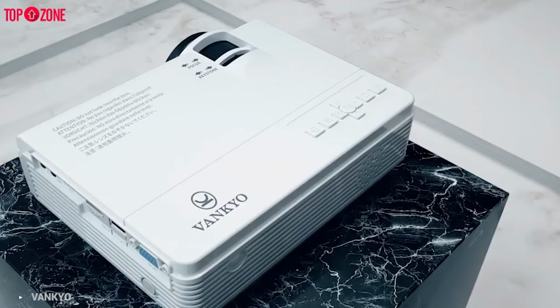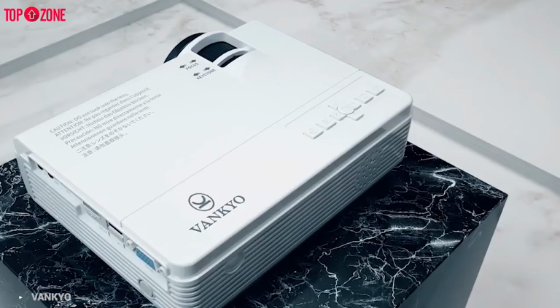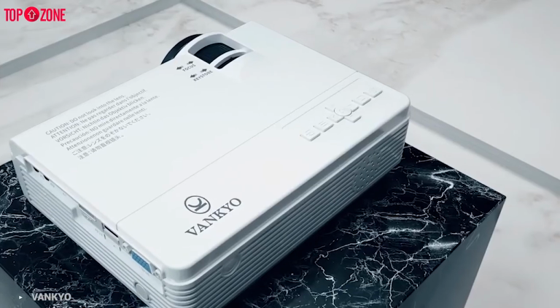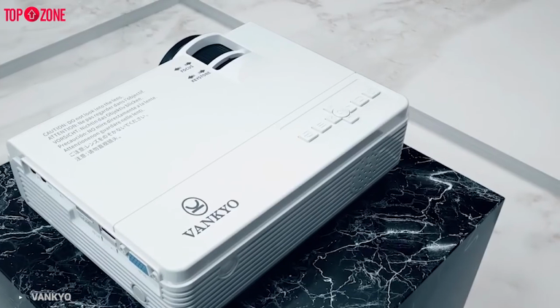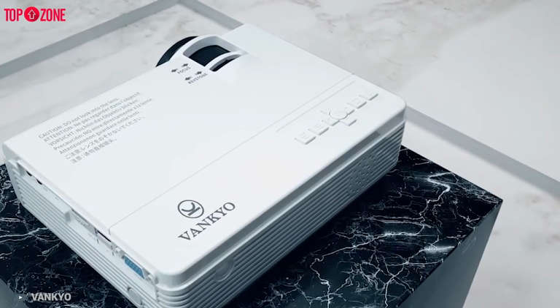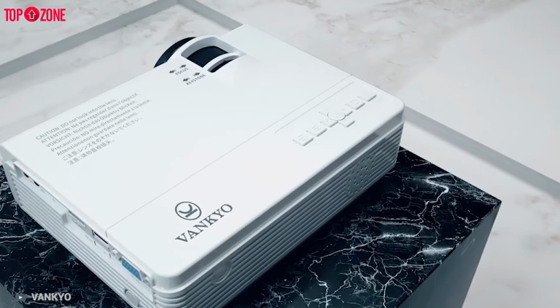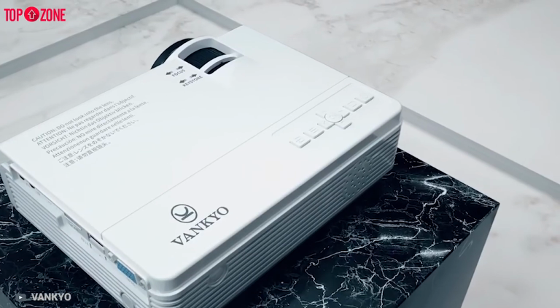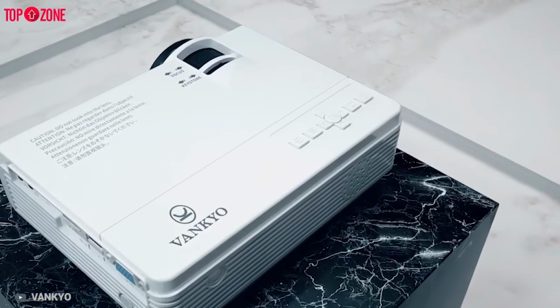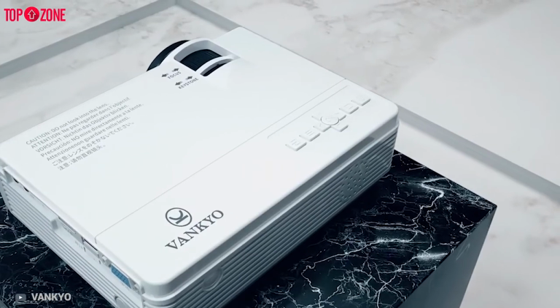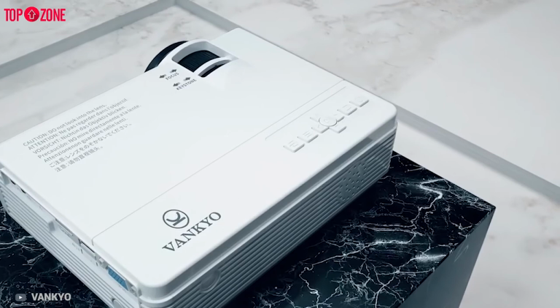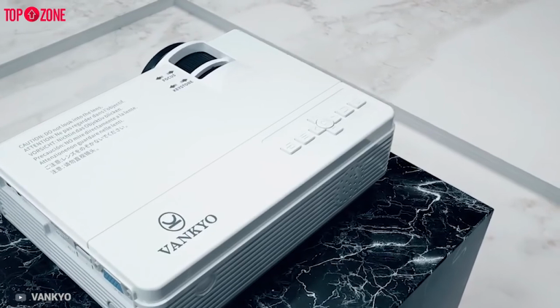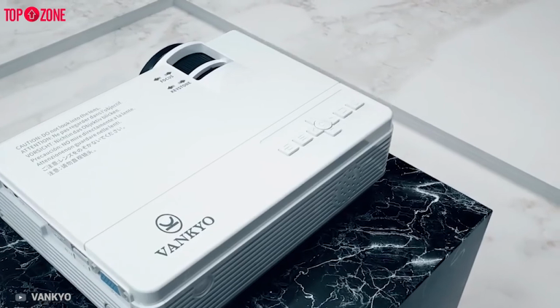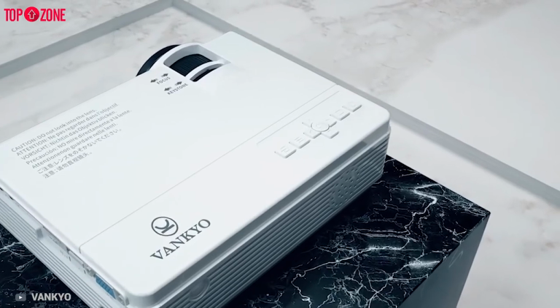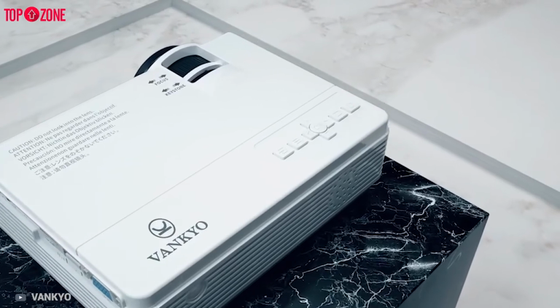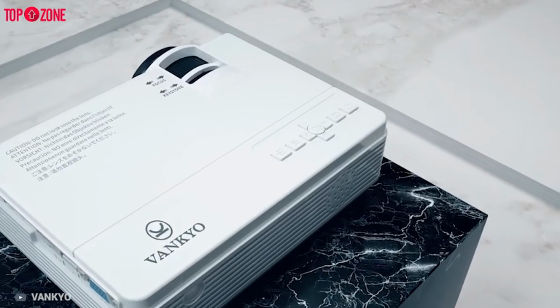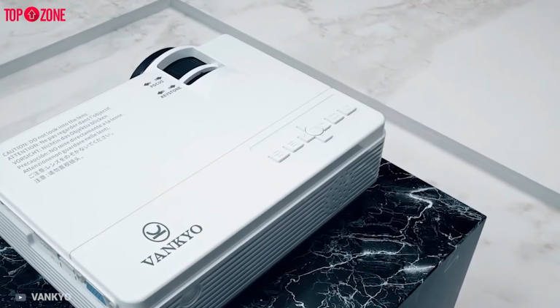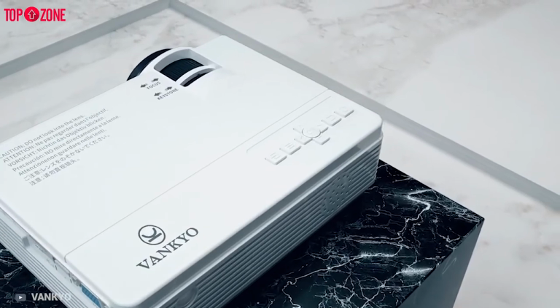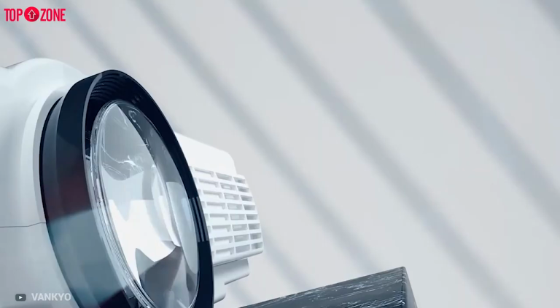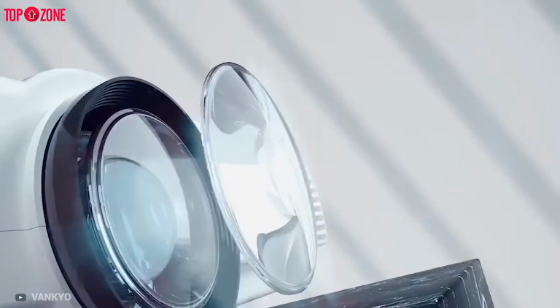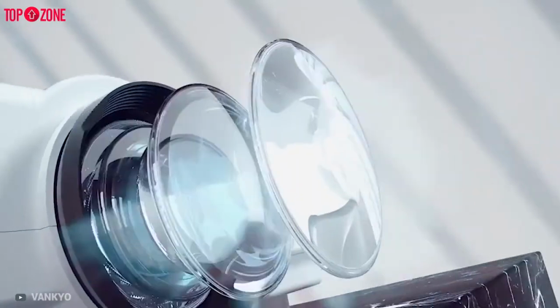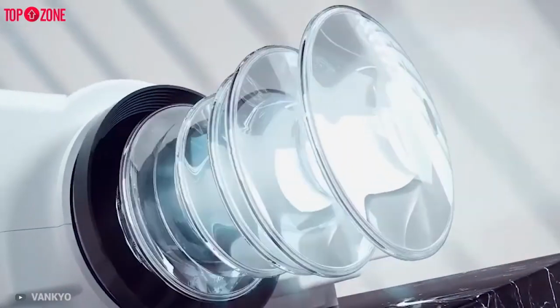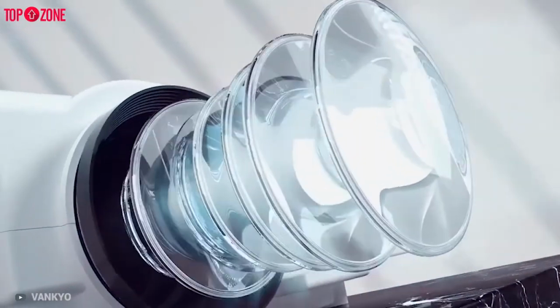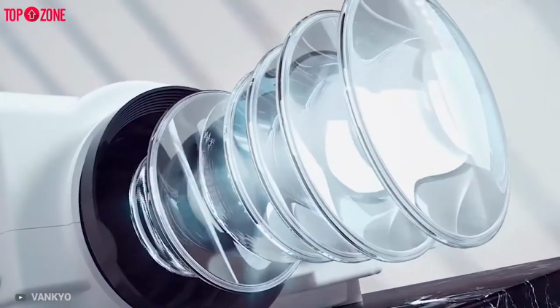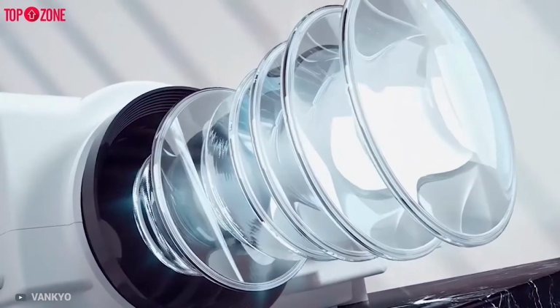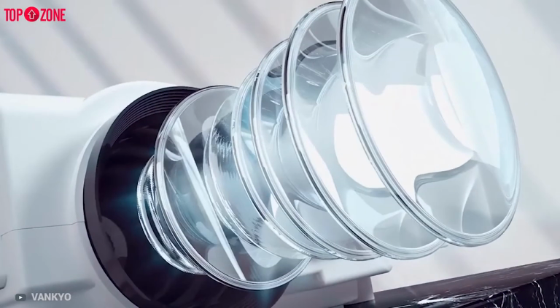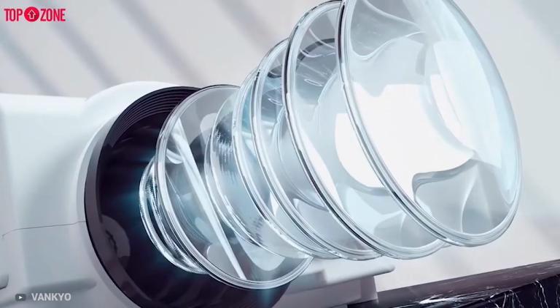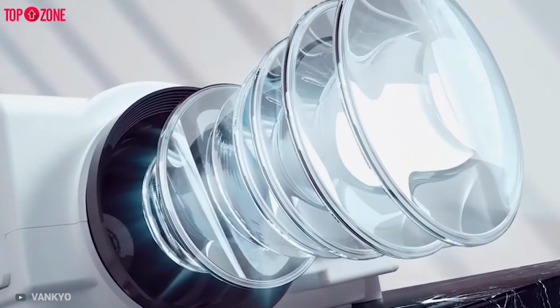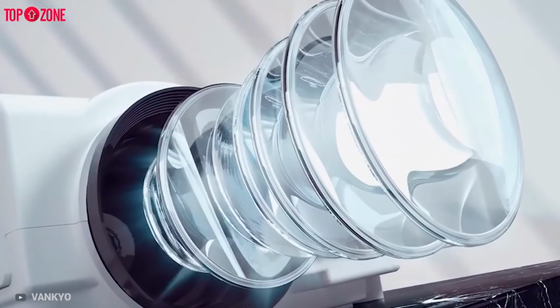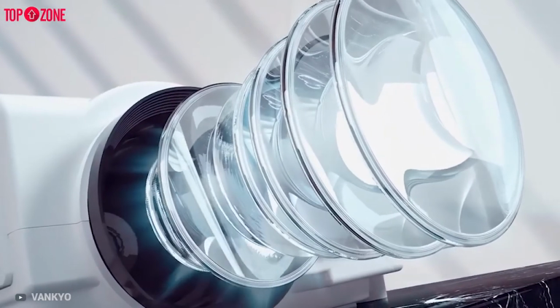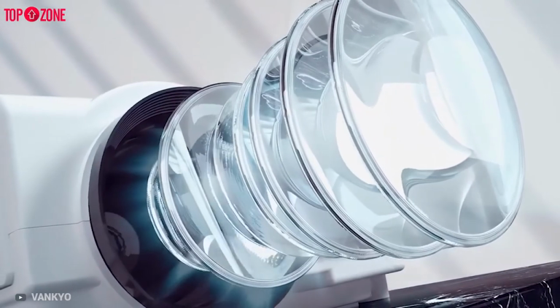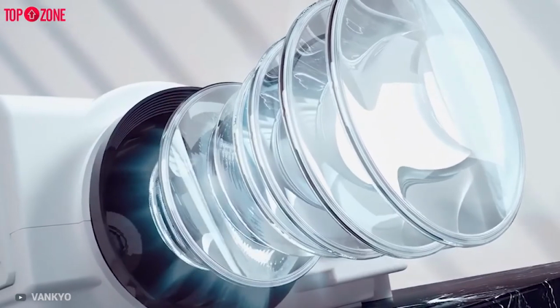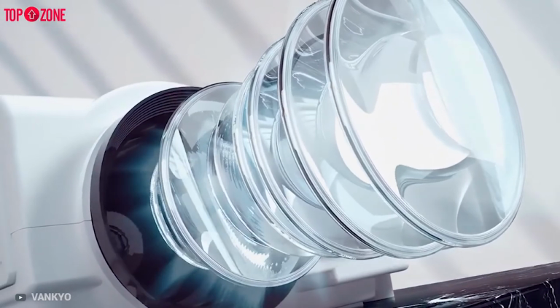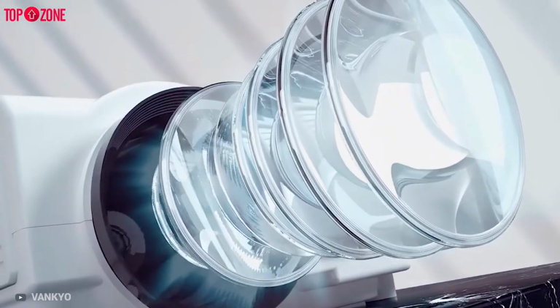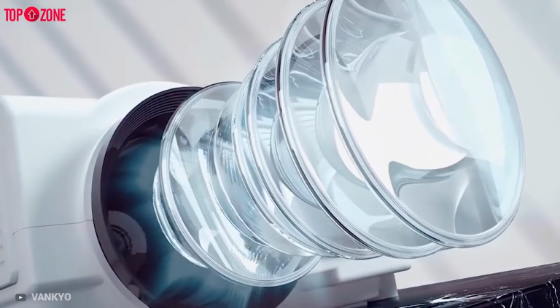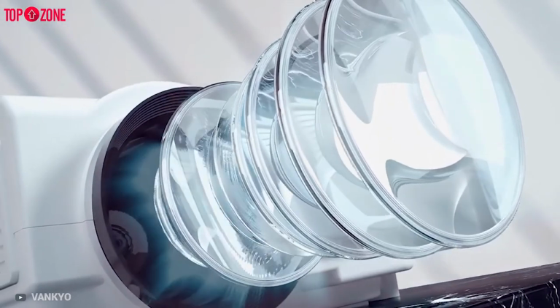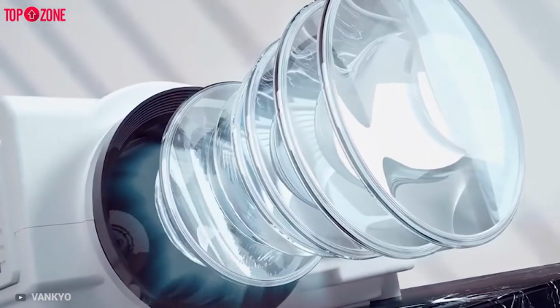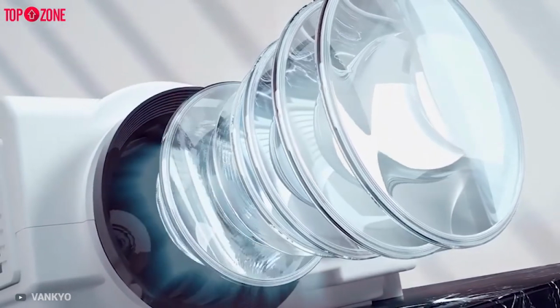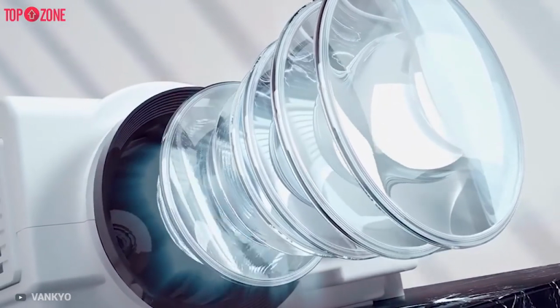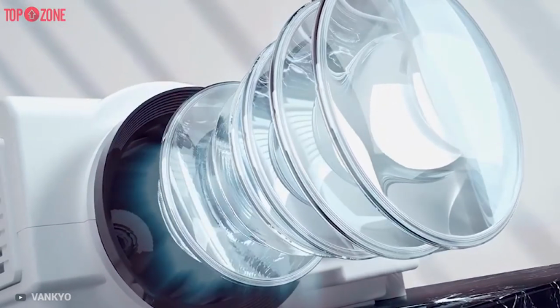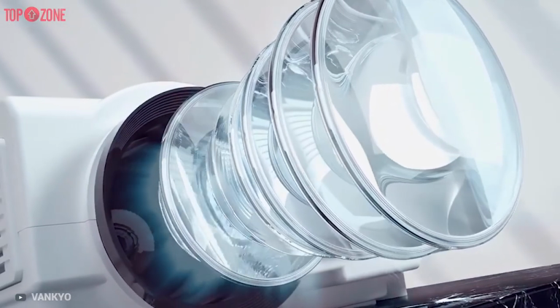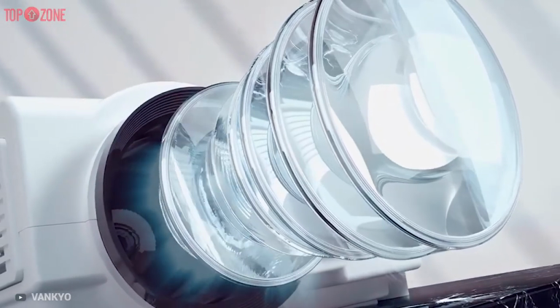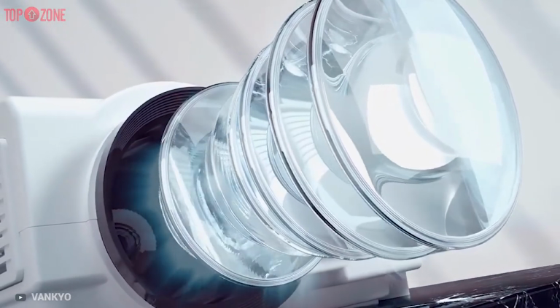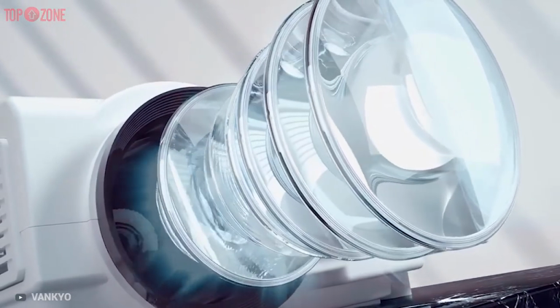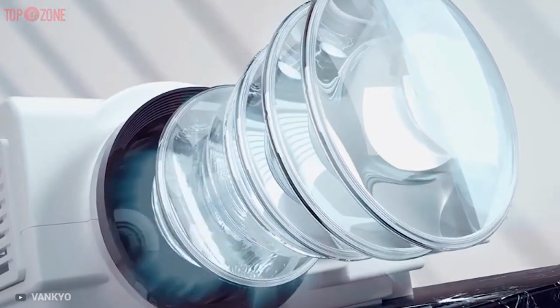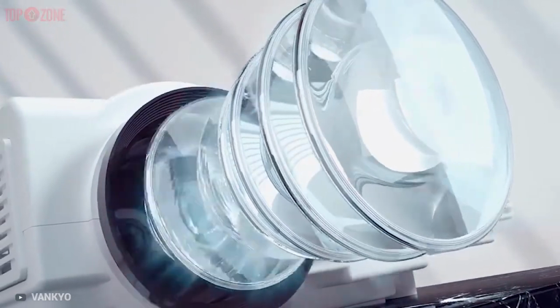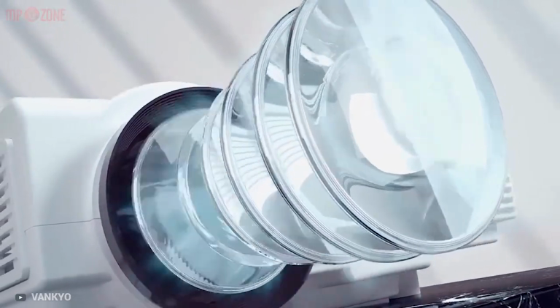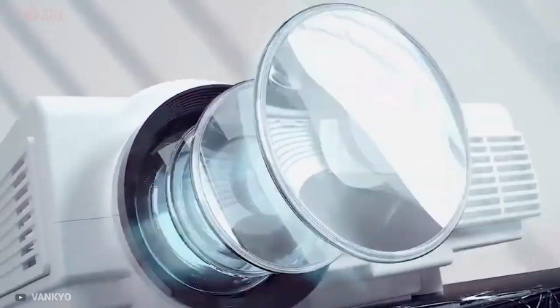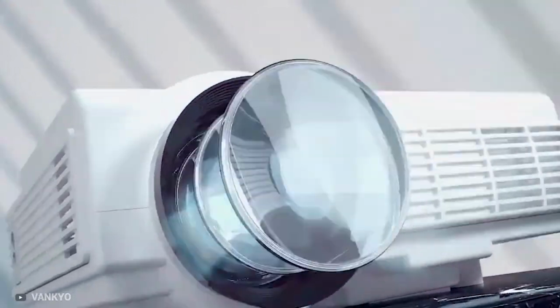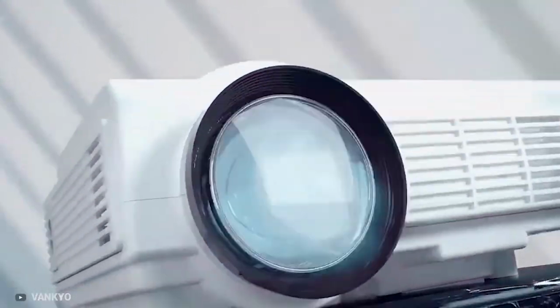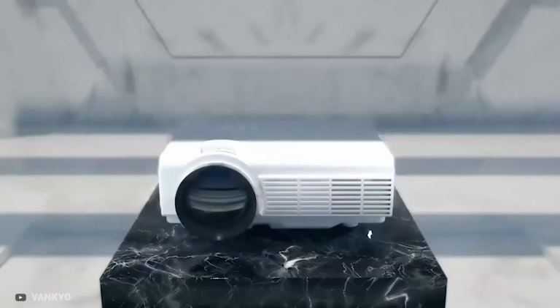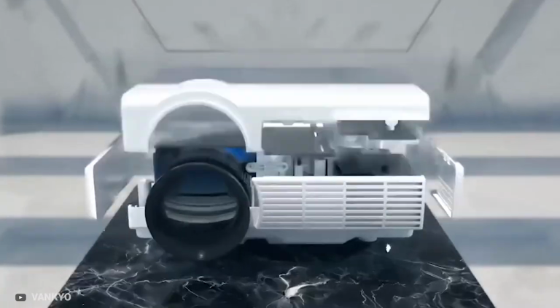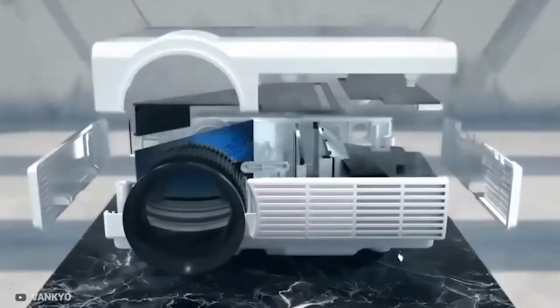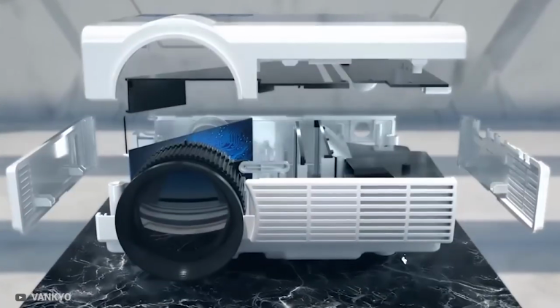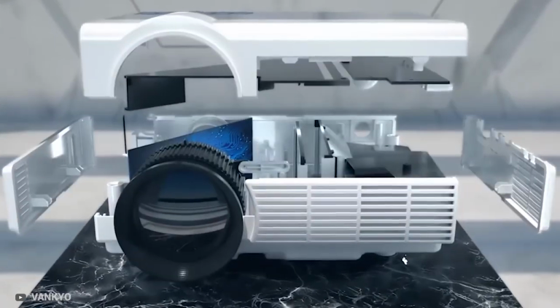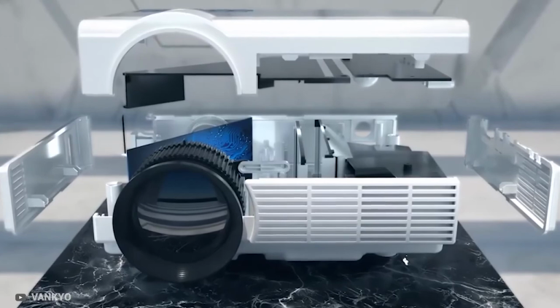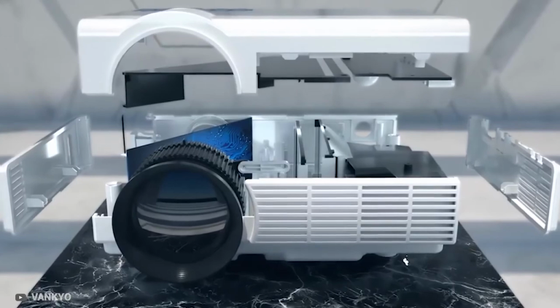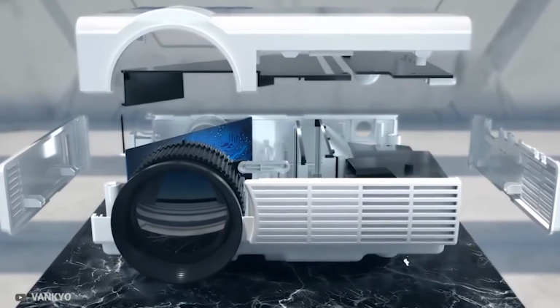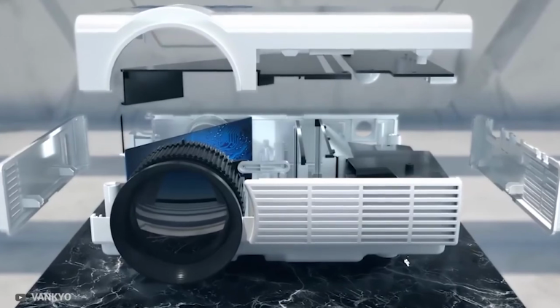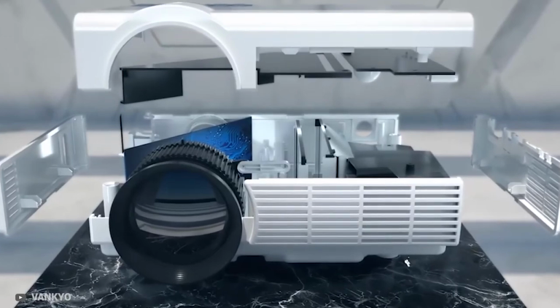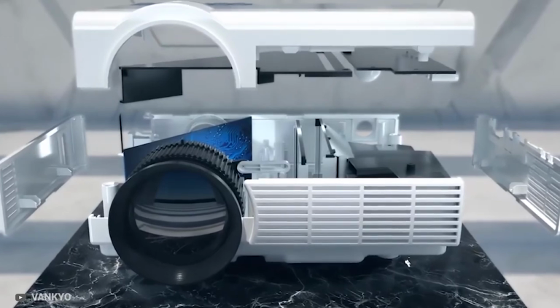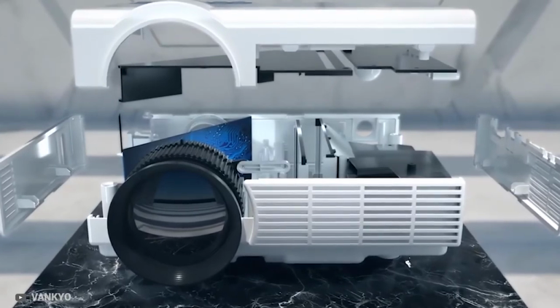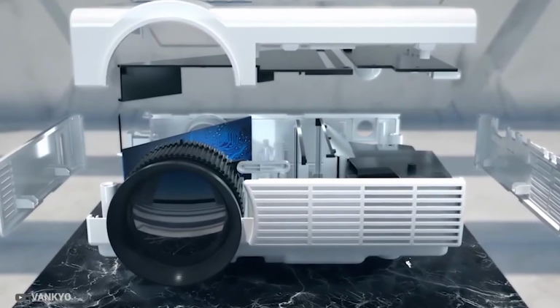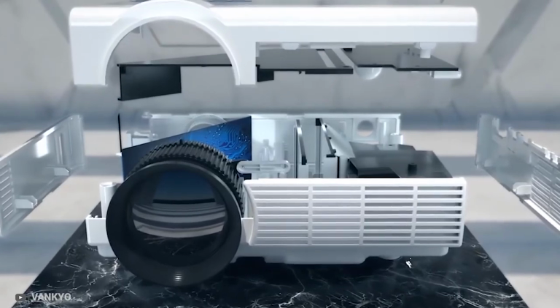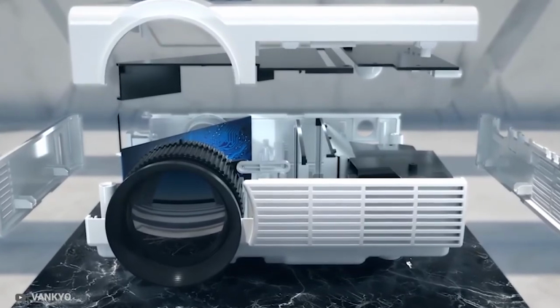However, if you need an occasional projector that is easy to grab and go to a friend's house, the Vankyo Leisure 3 is an excellent option.